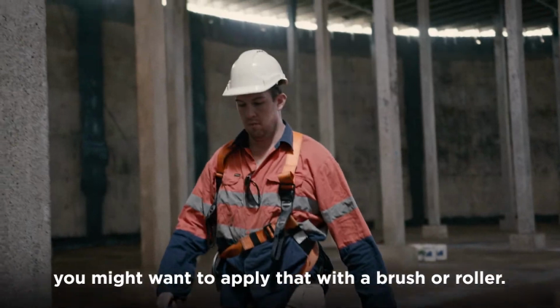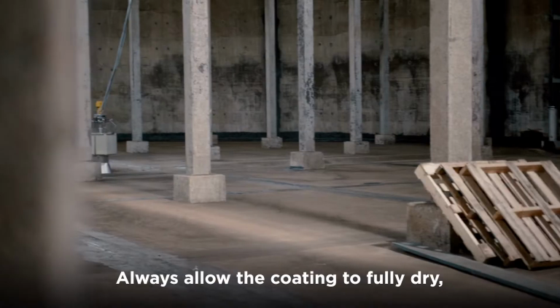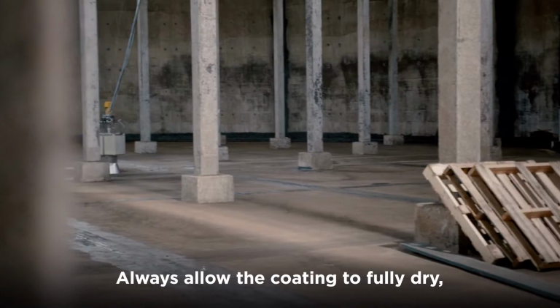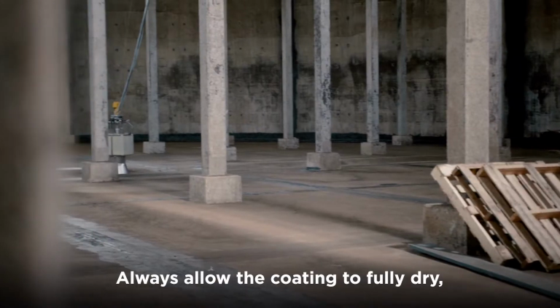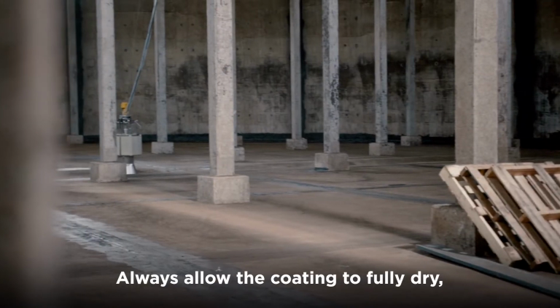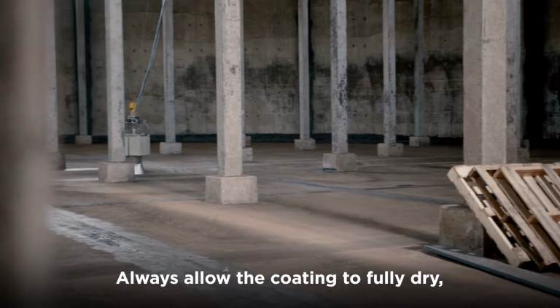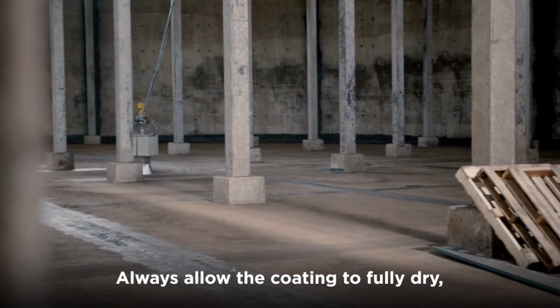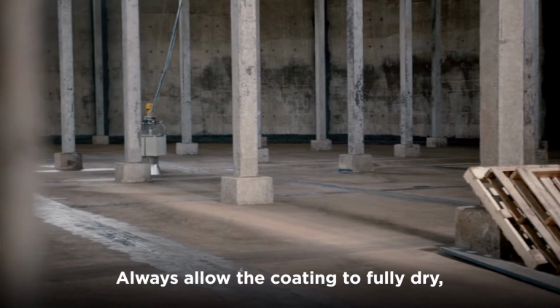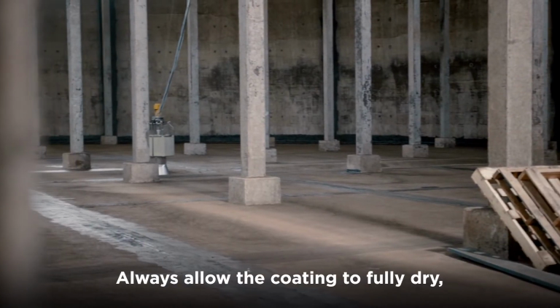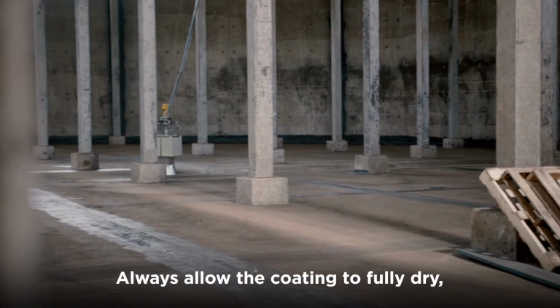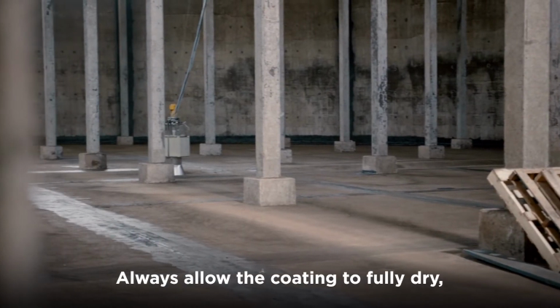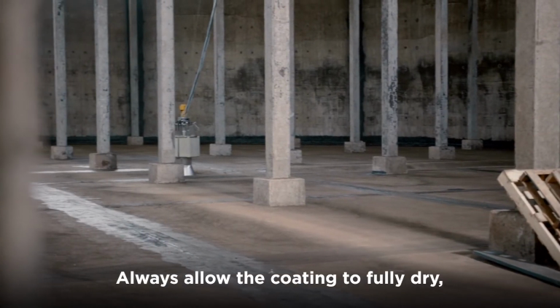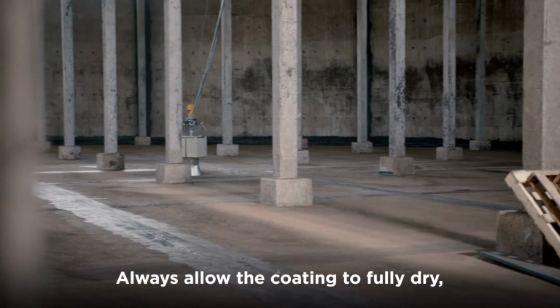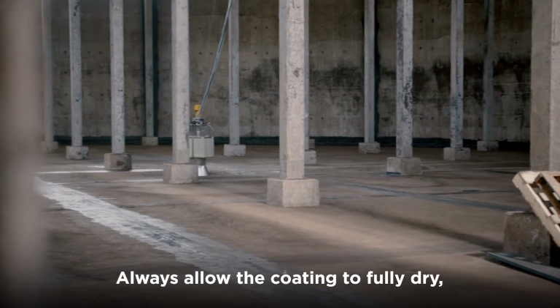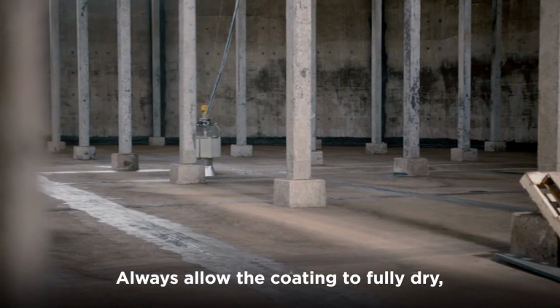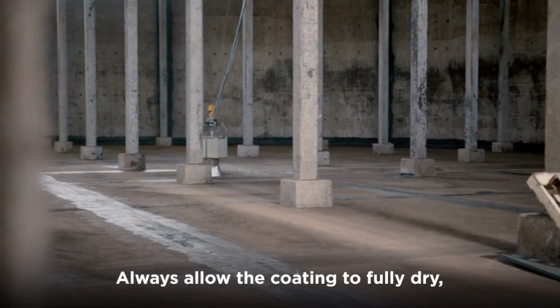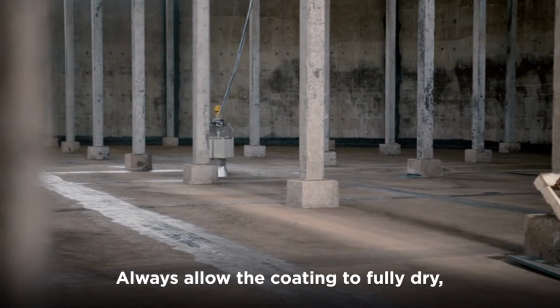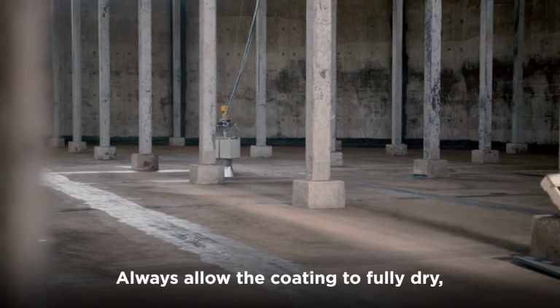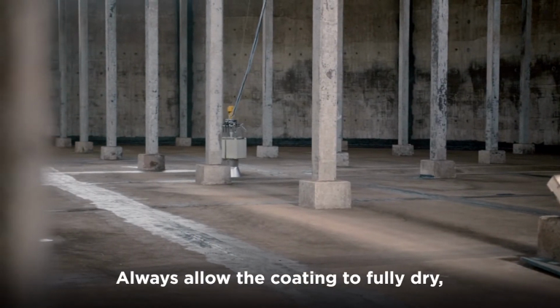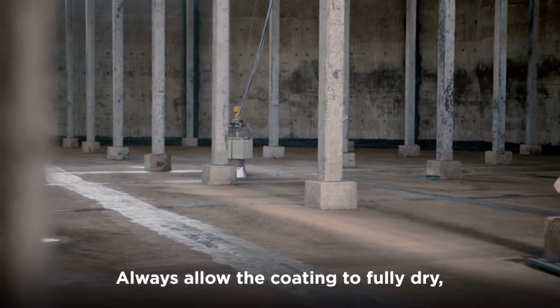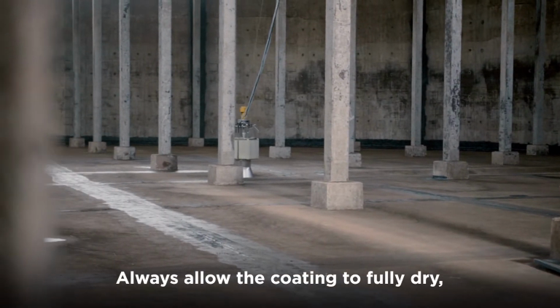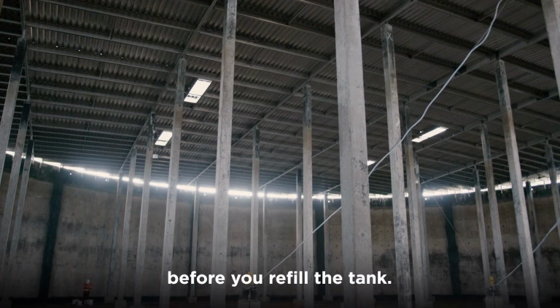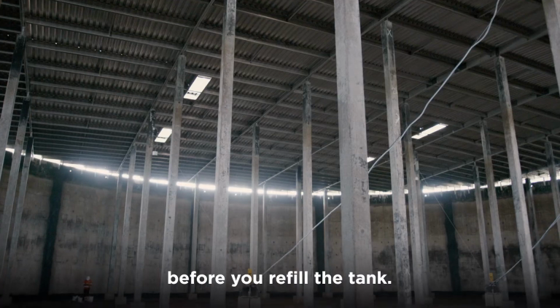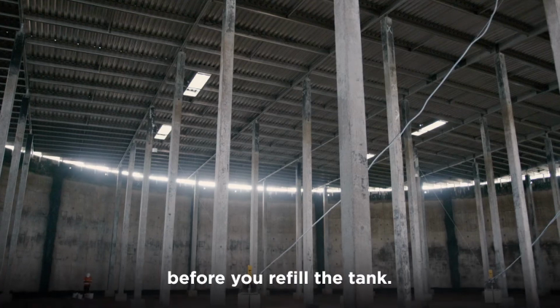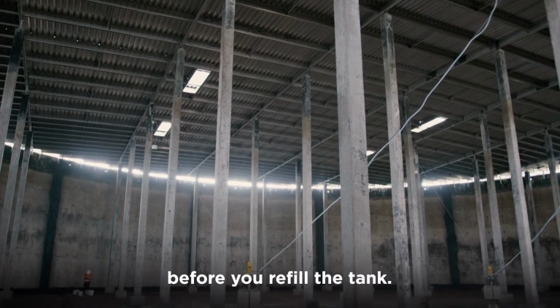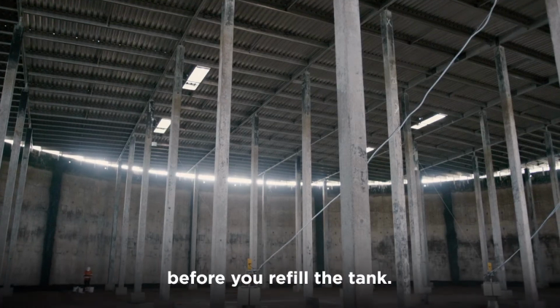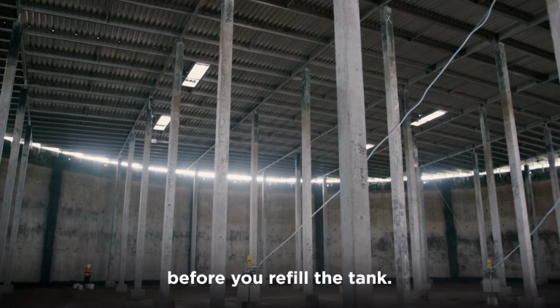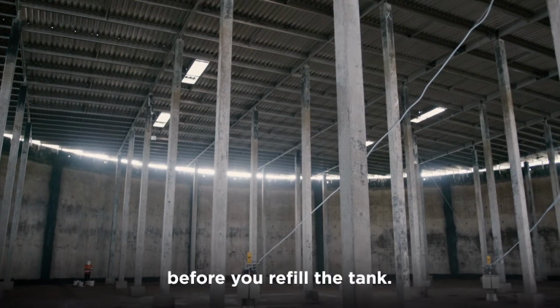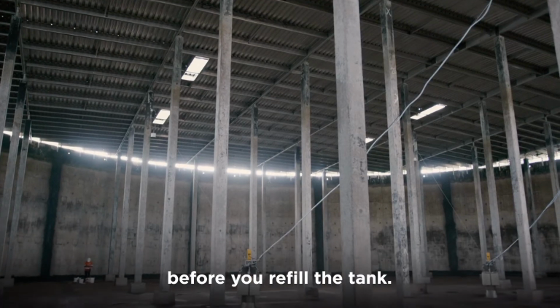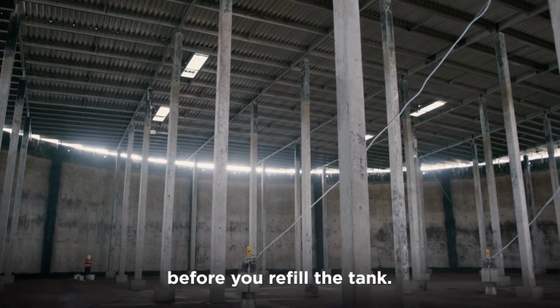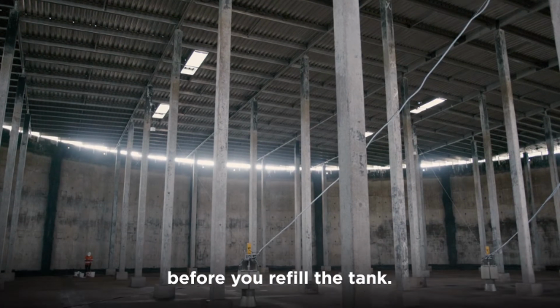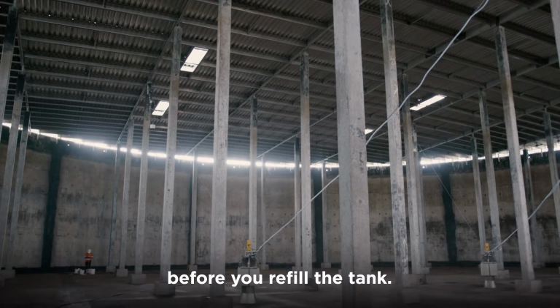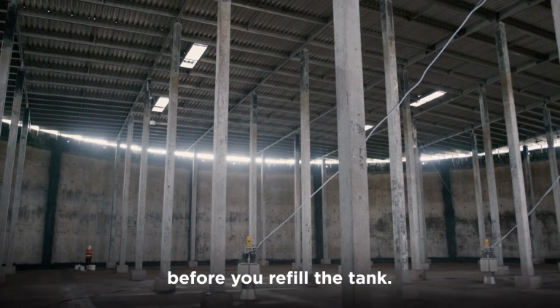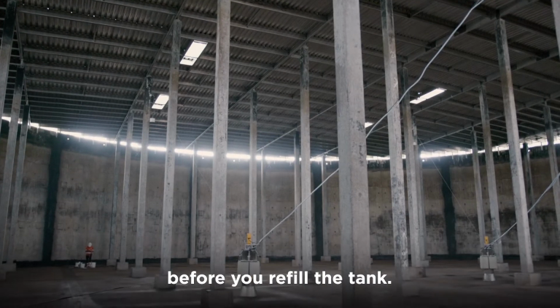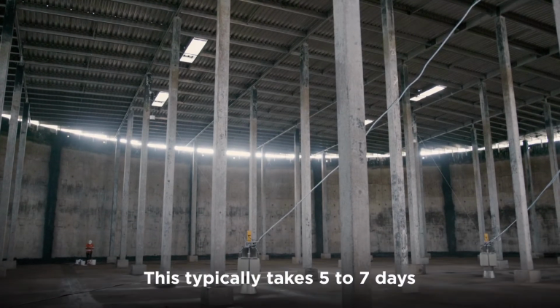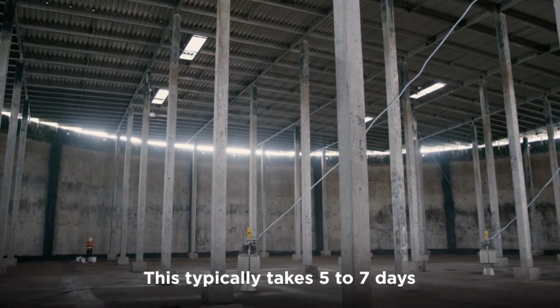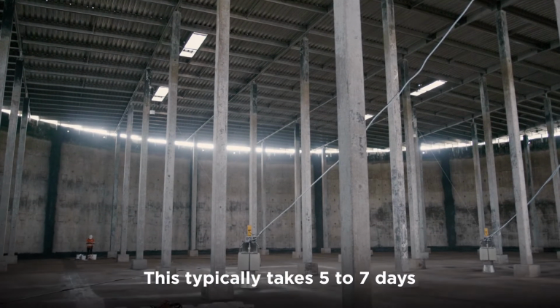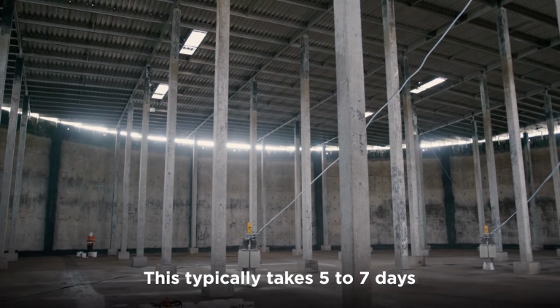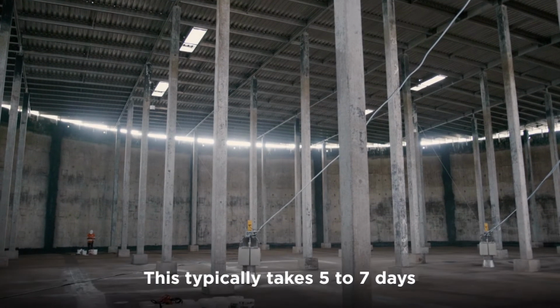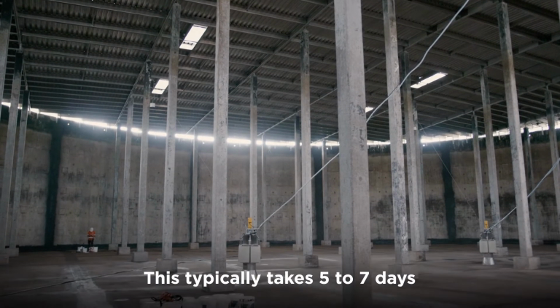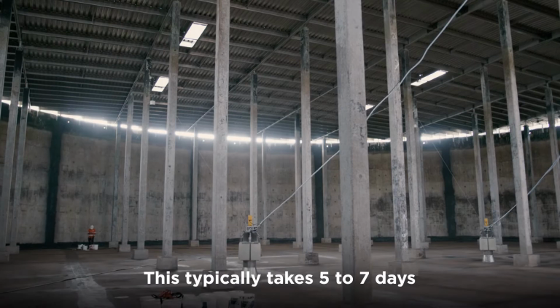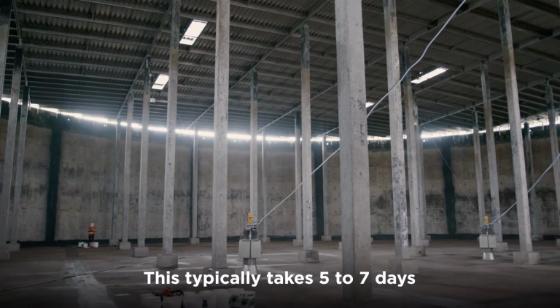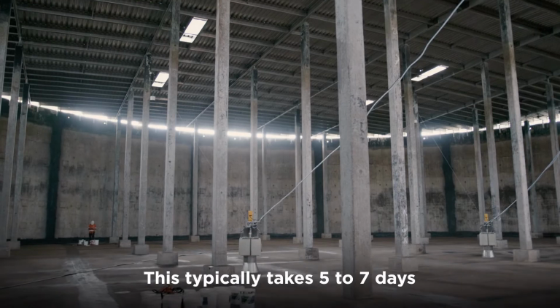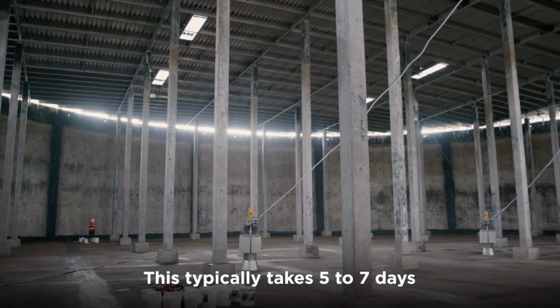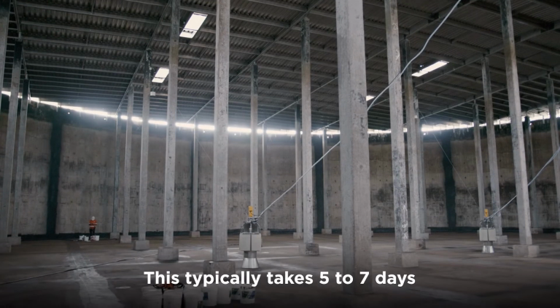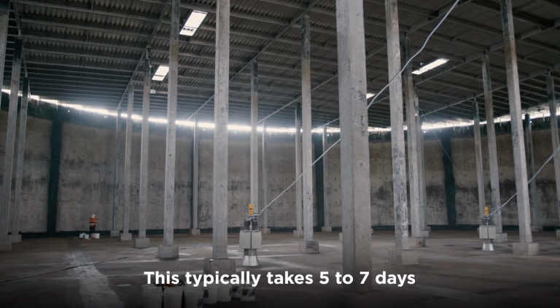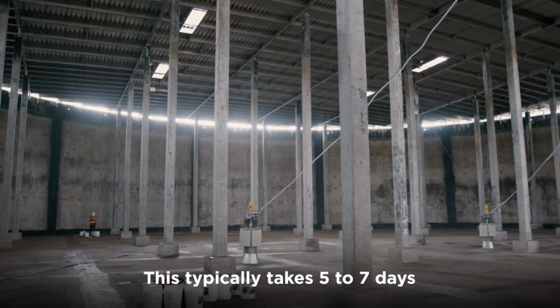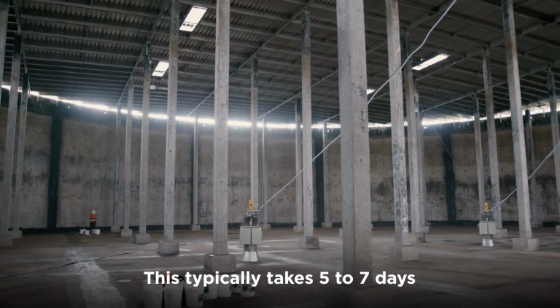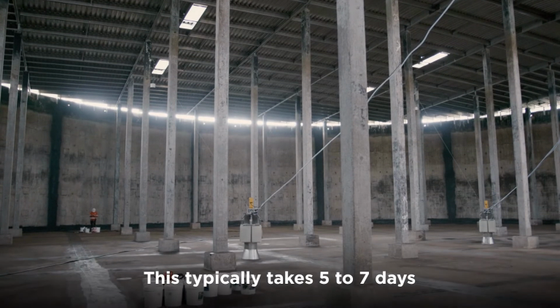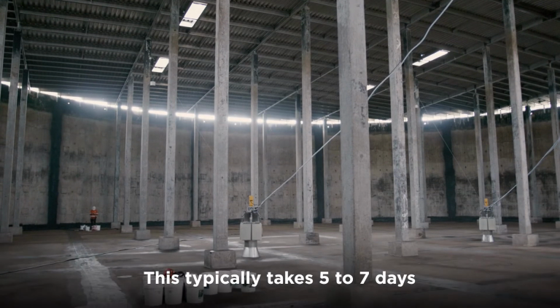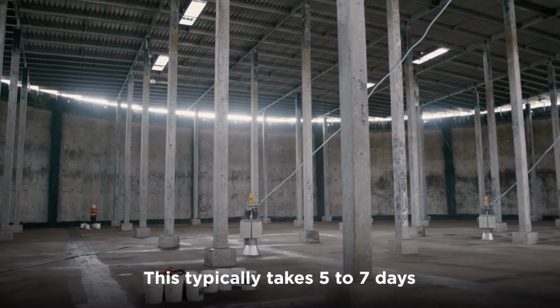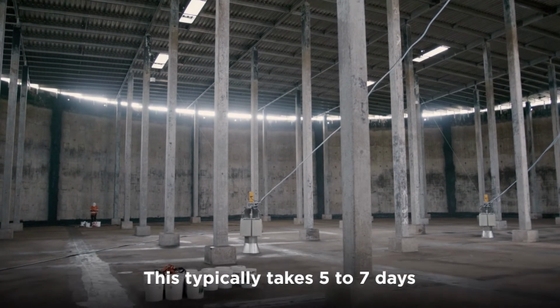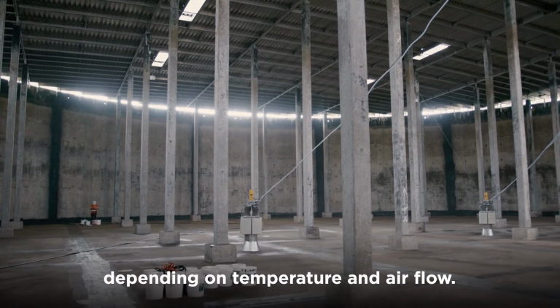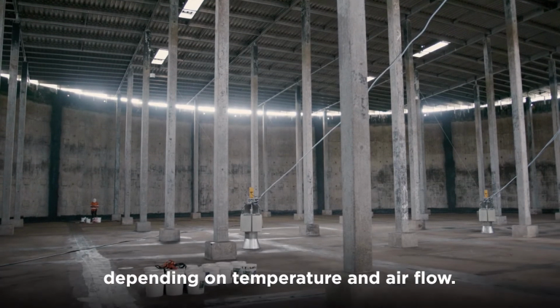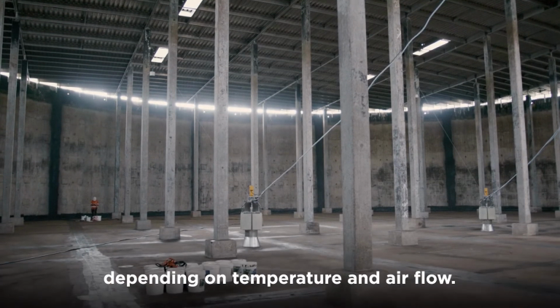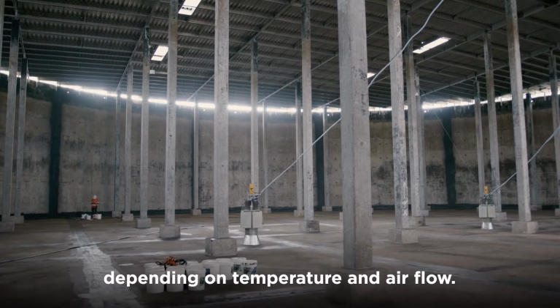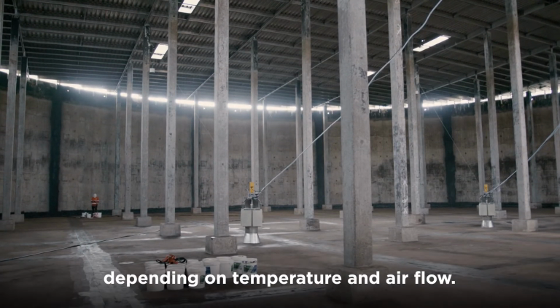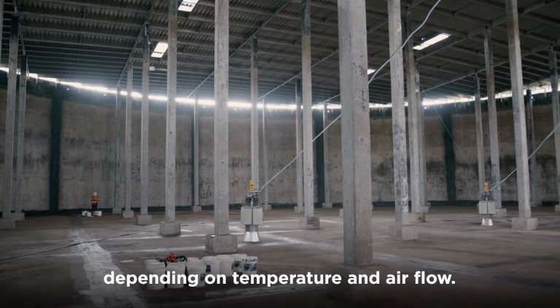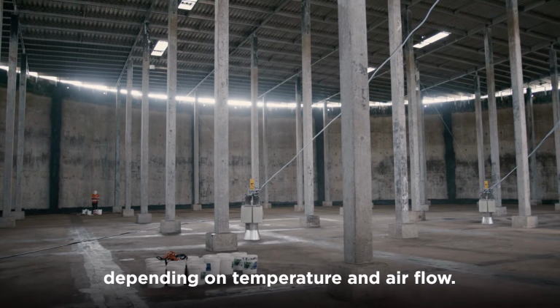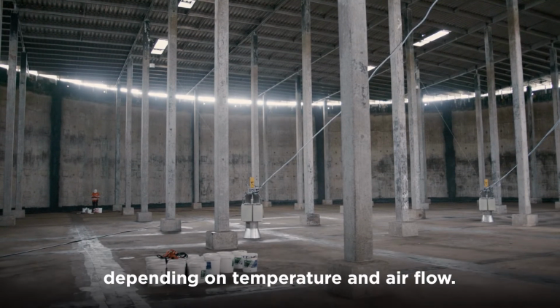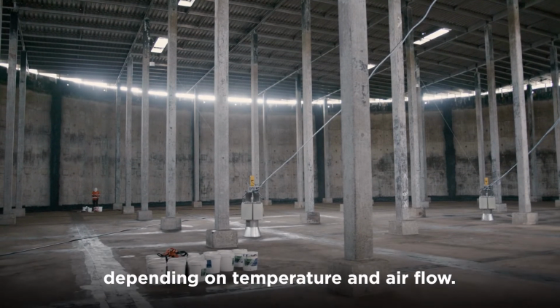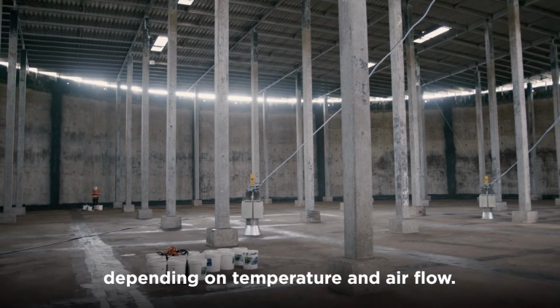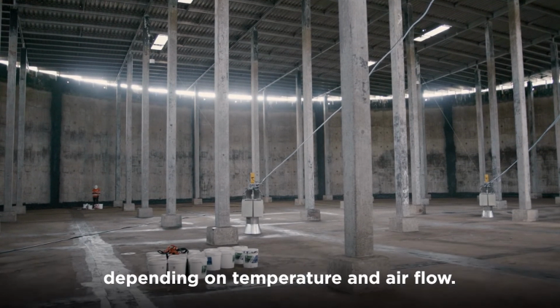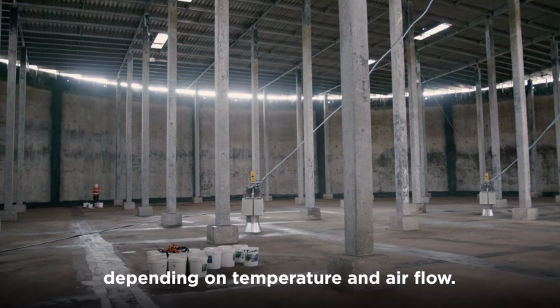Always allow the coating to fully dry before you refill the tank. This will typically take five to seven days, depending on temperature and airflow.